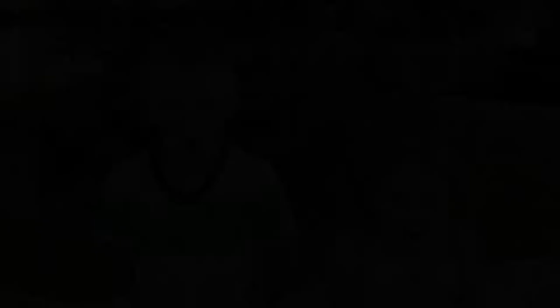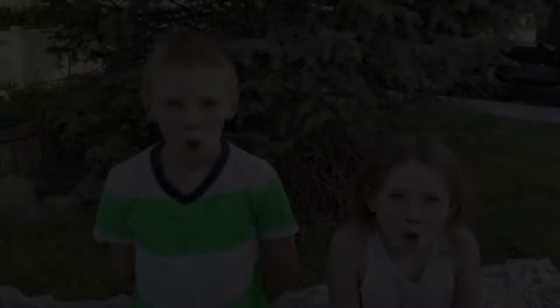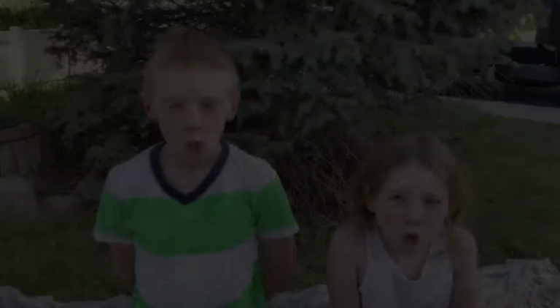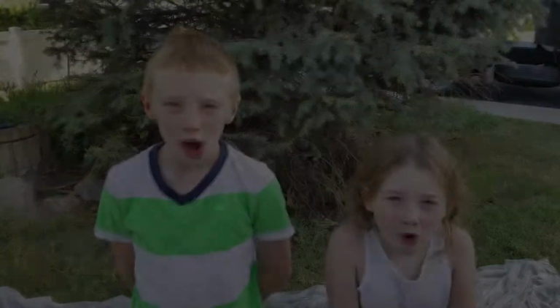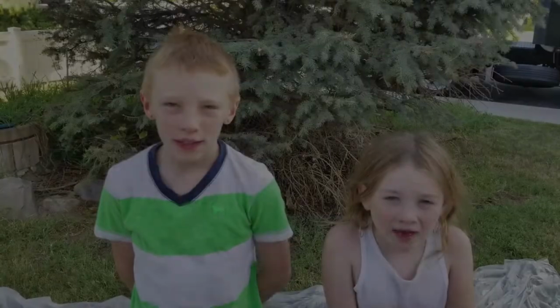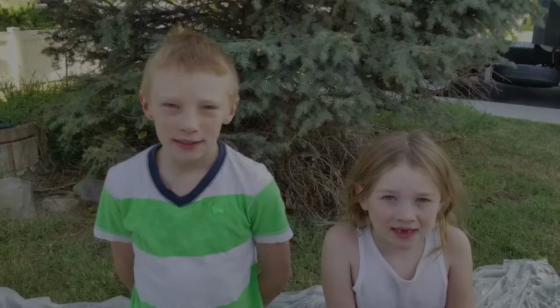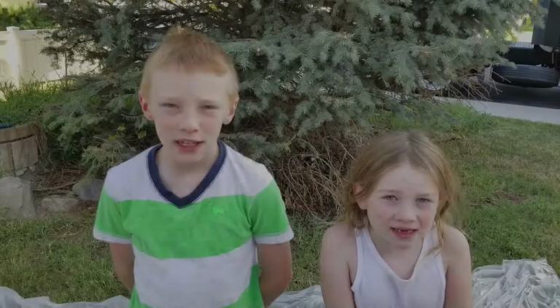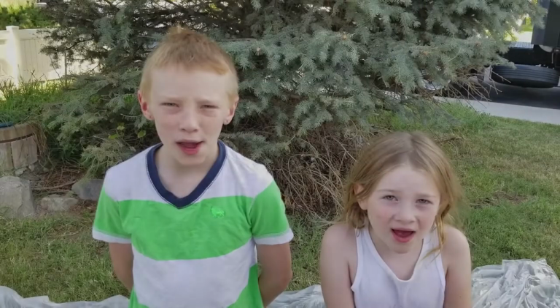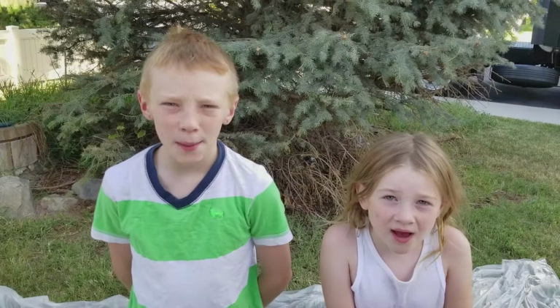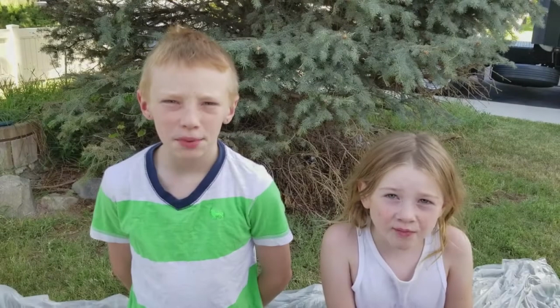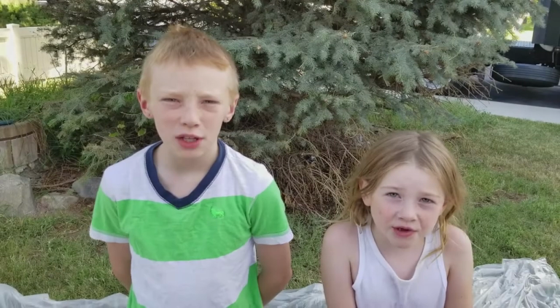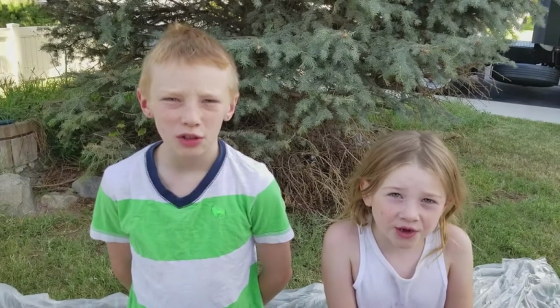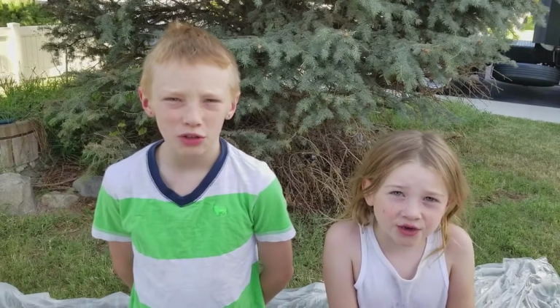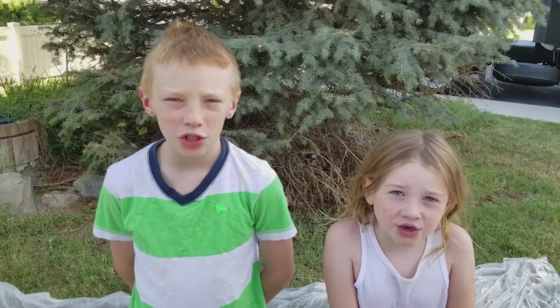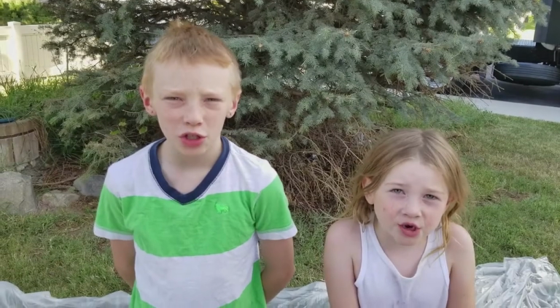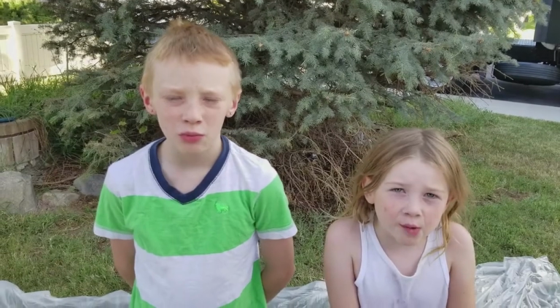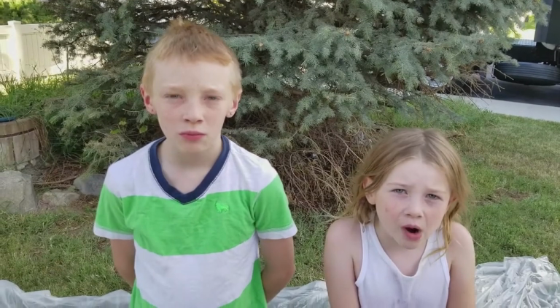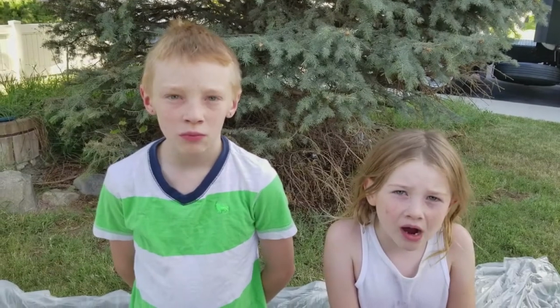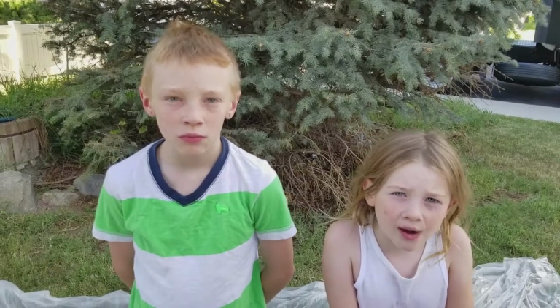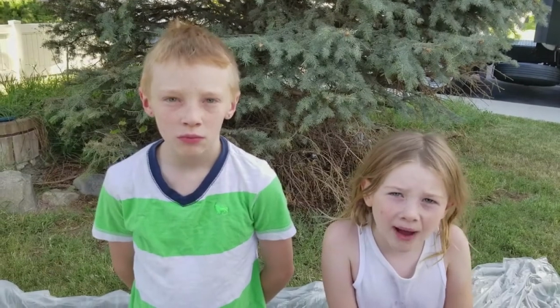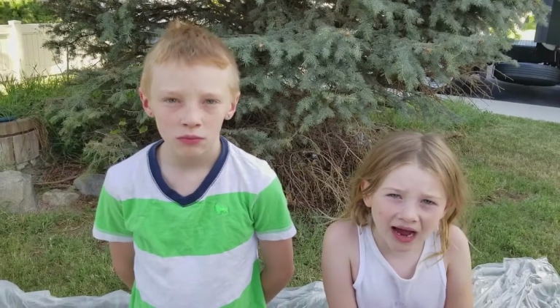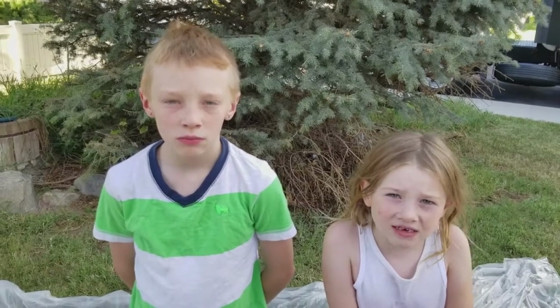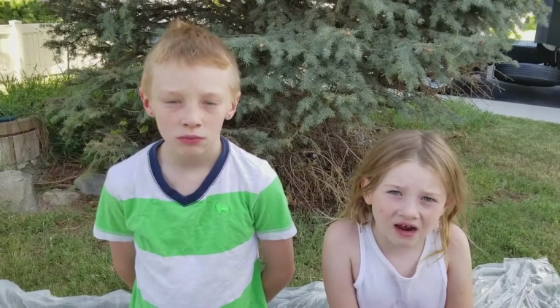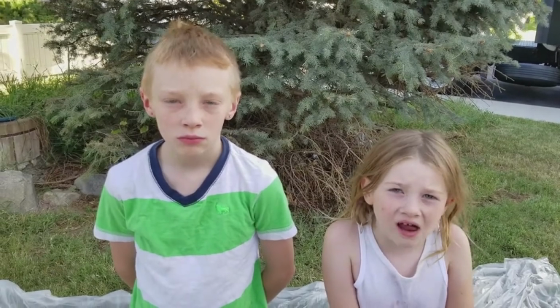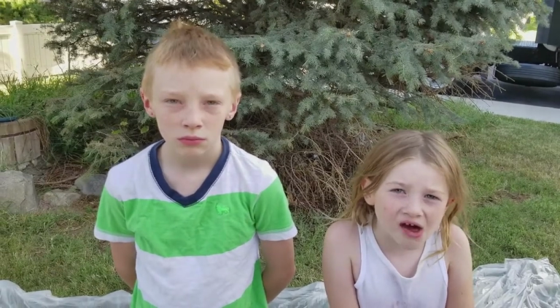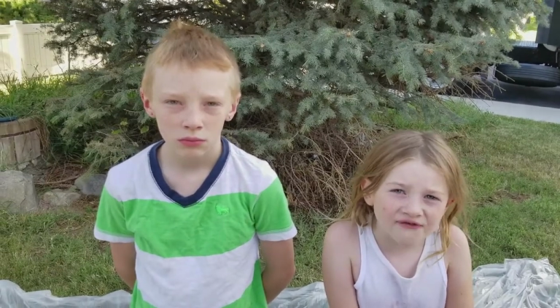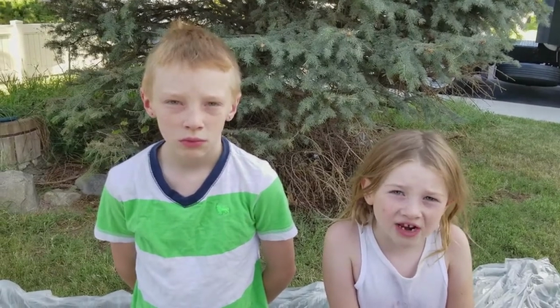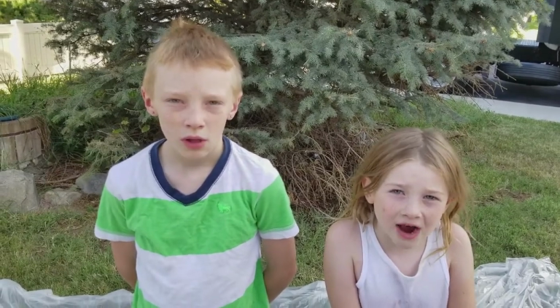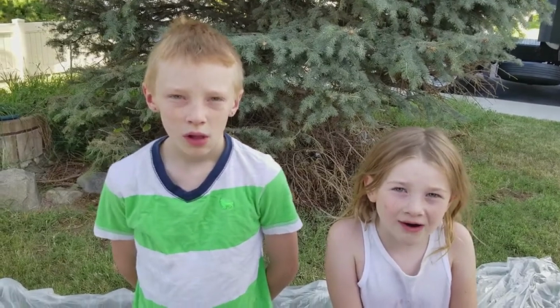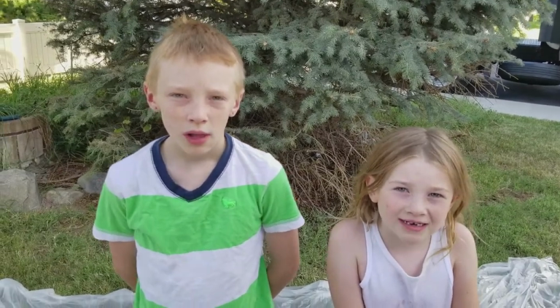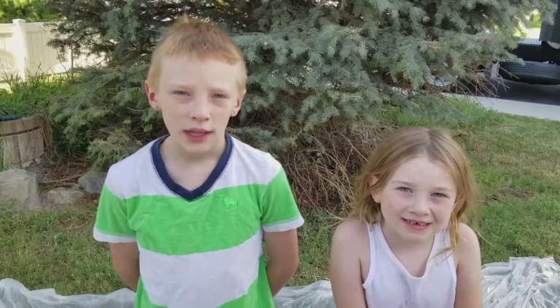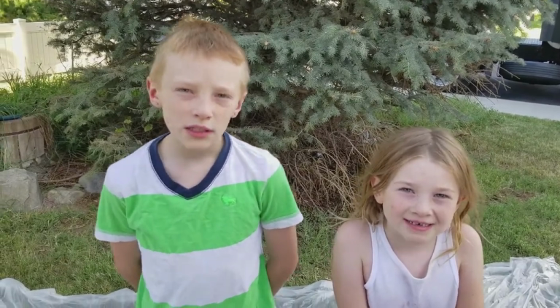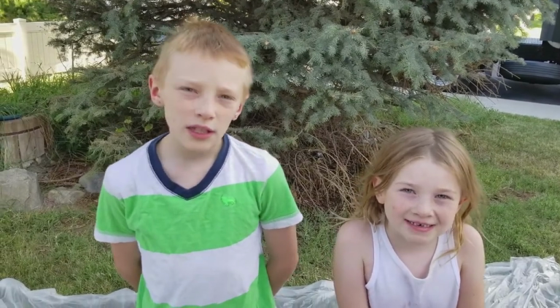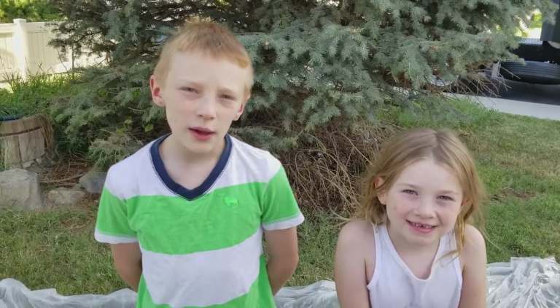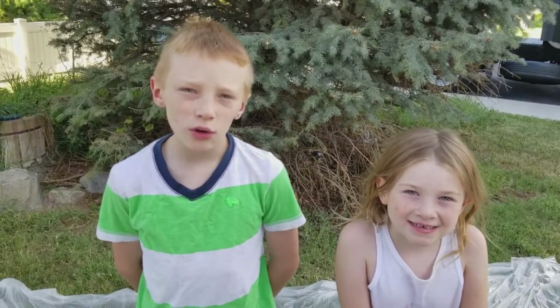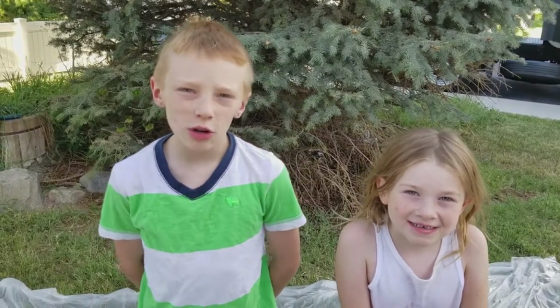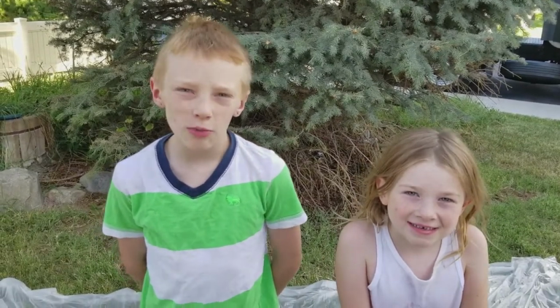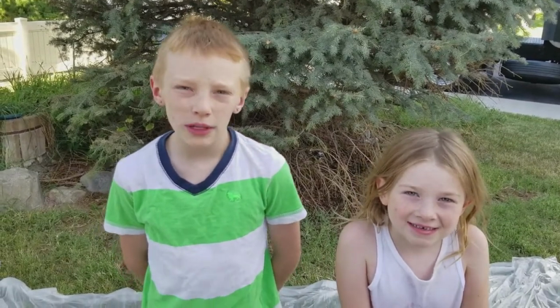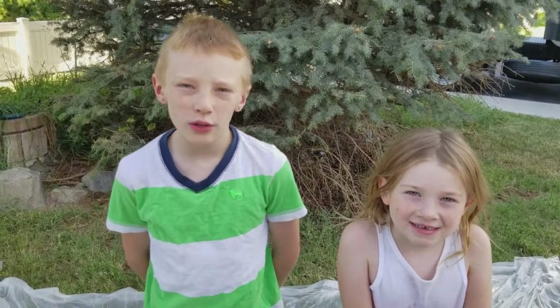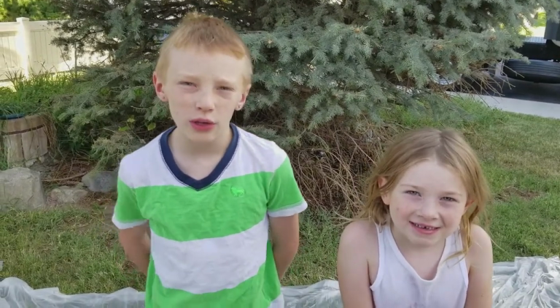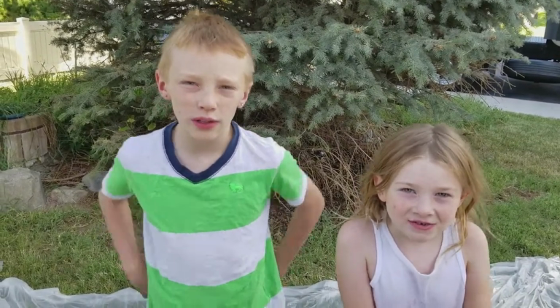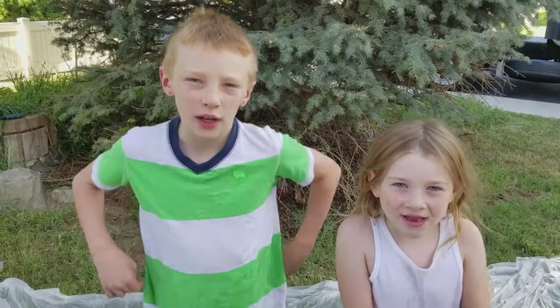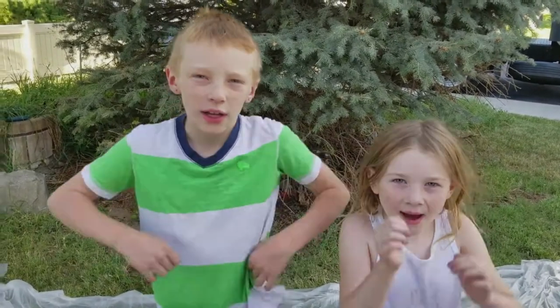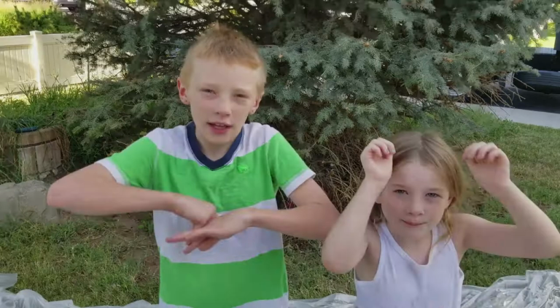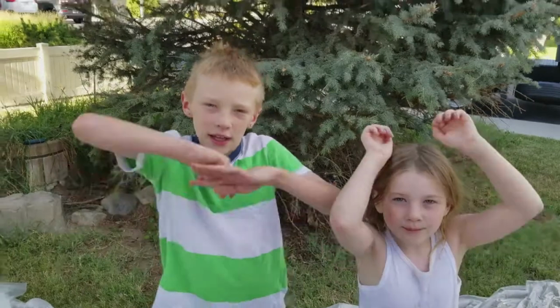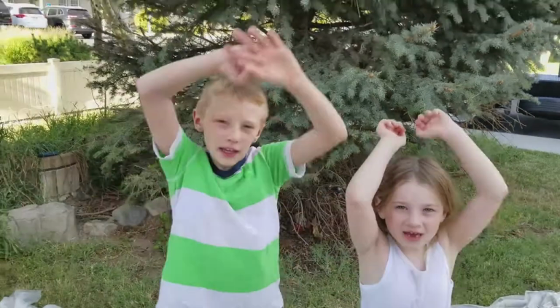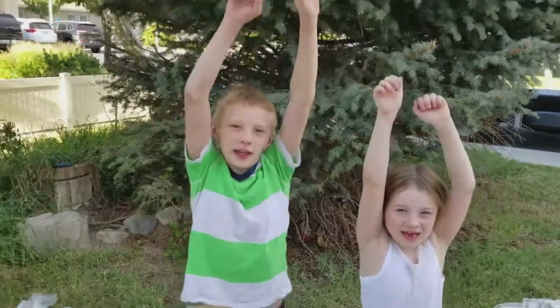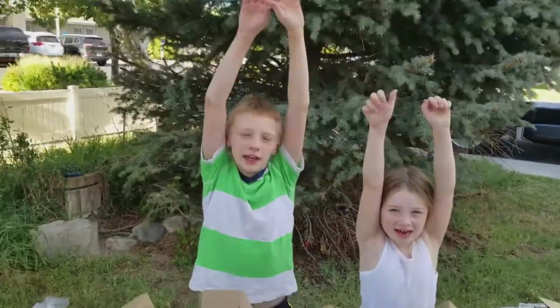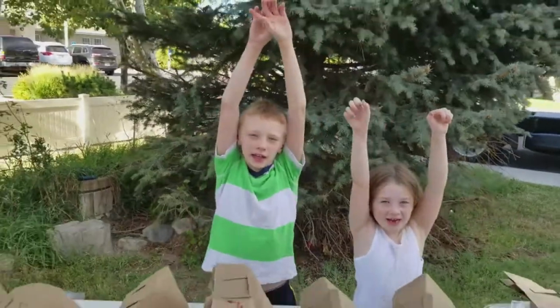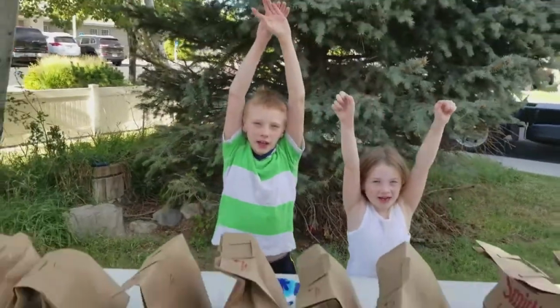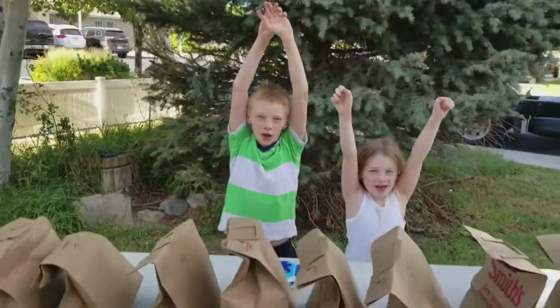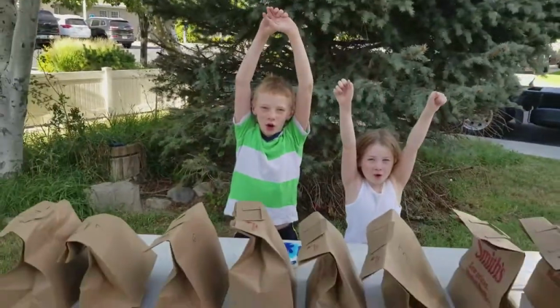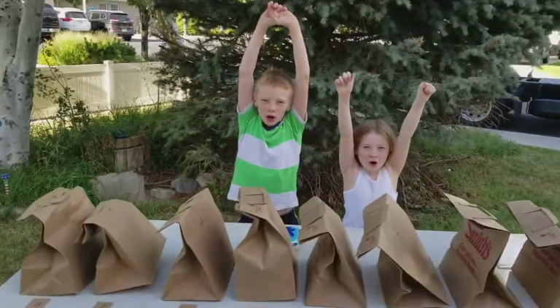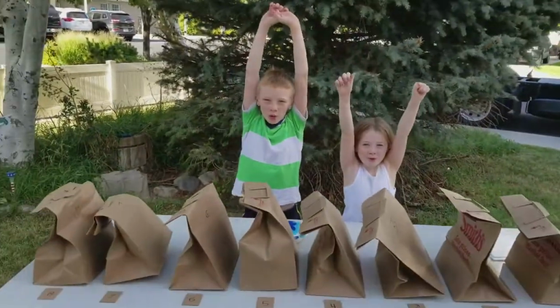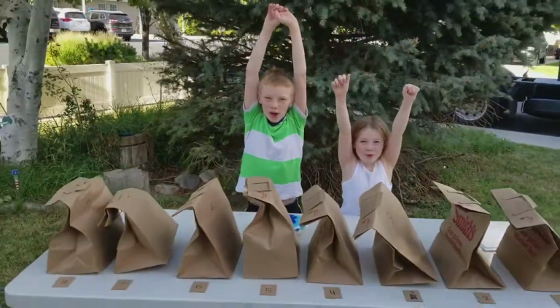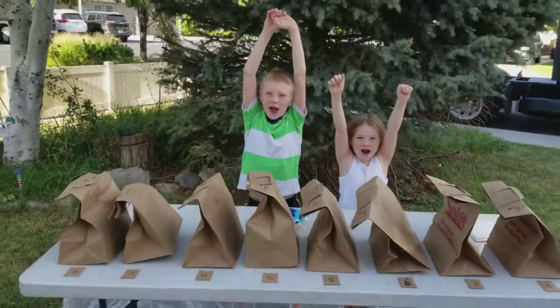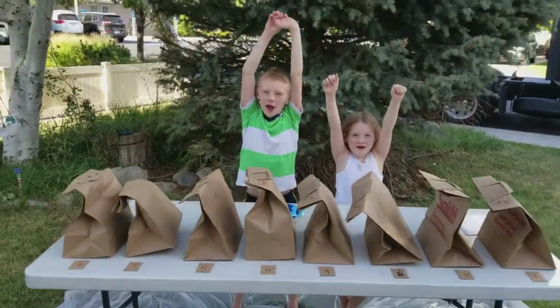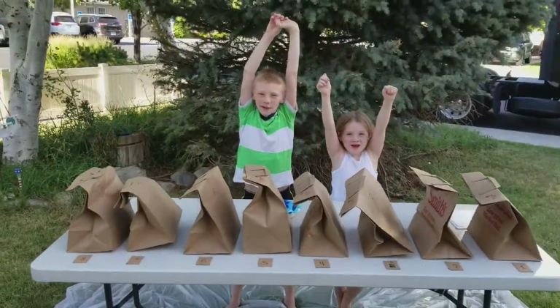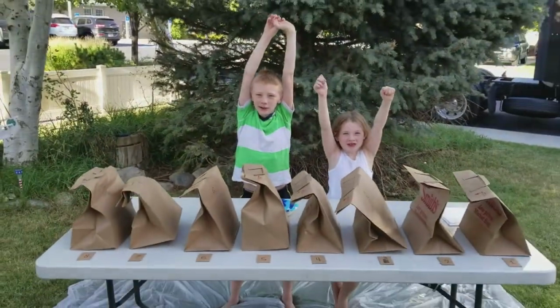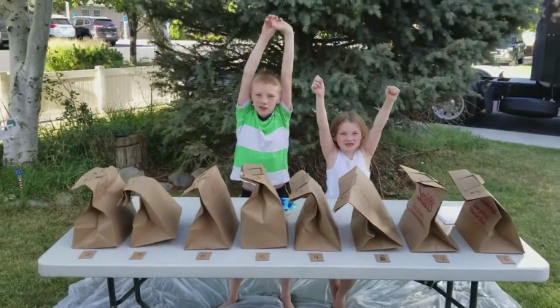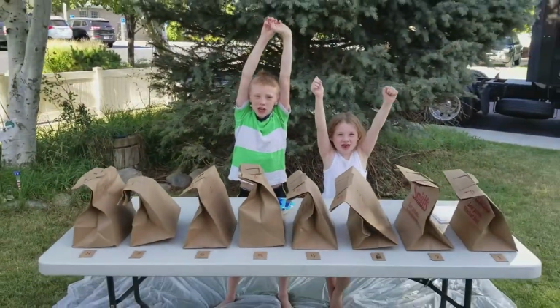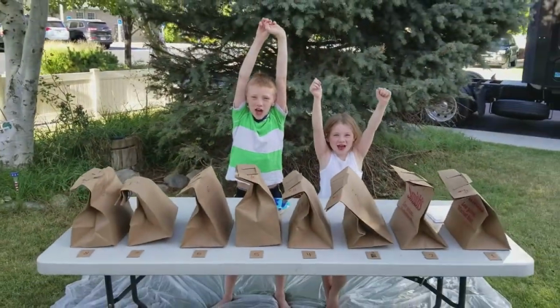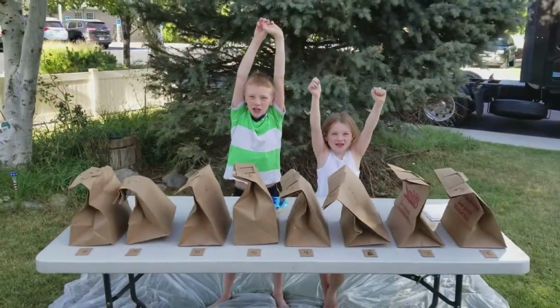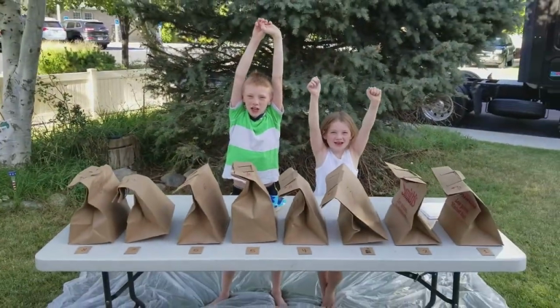What's up YouTube? Welcome back to another video. Today we're going to be doing the Eat It or Wear It Challenge!